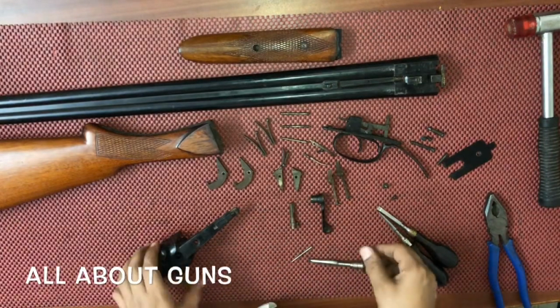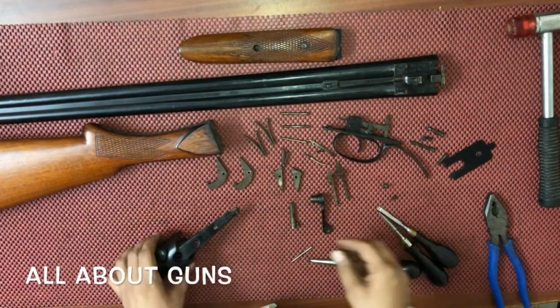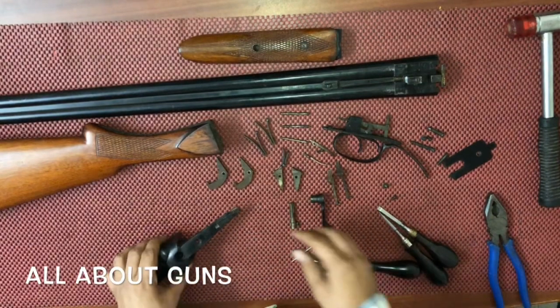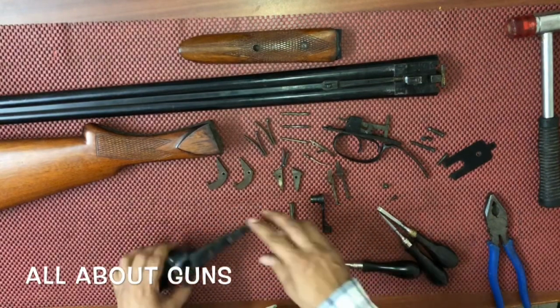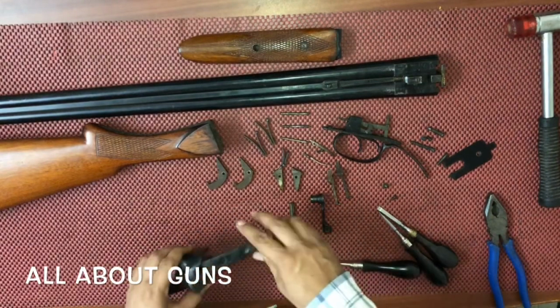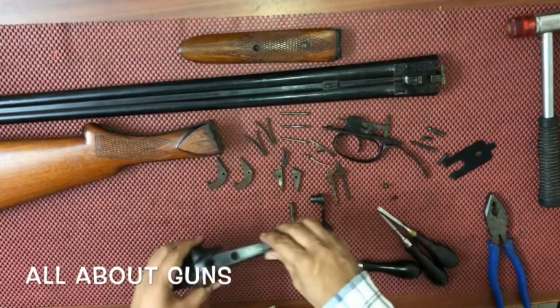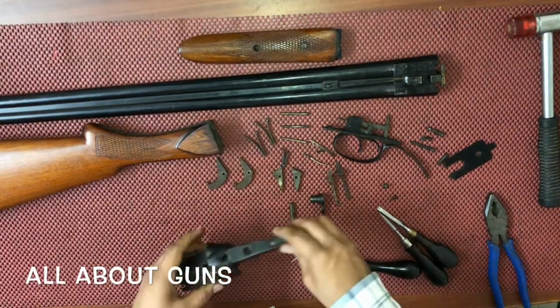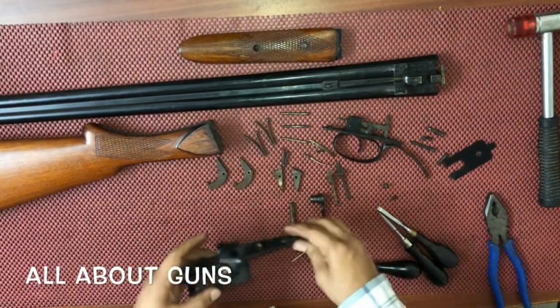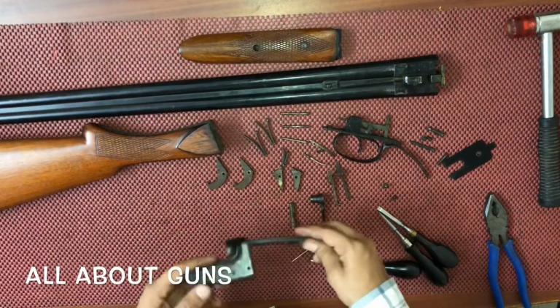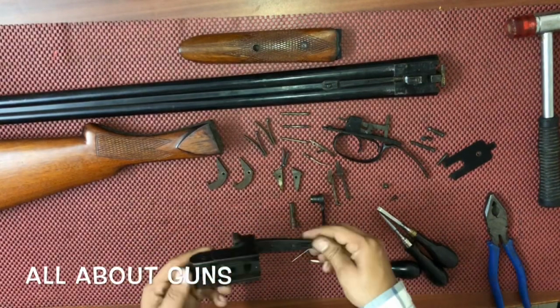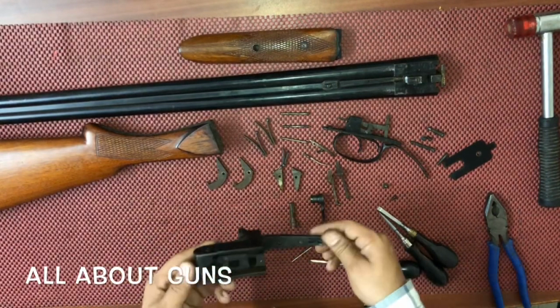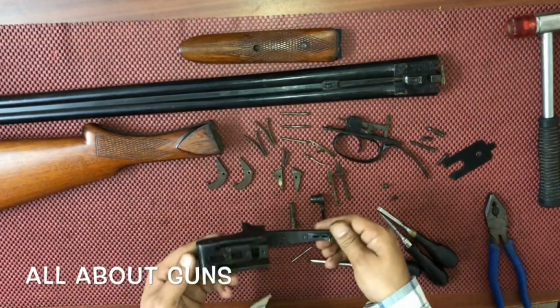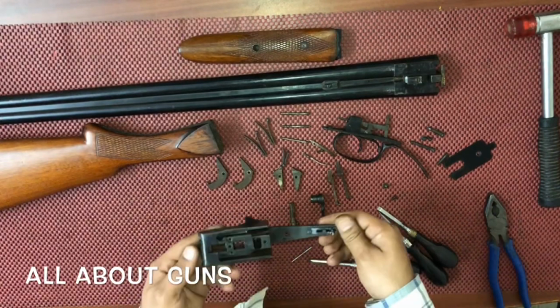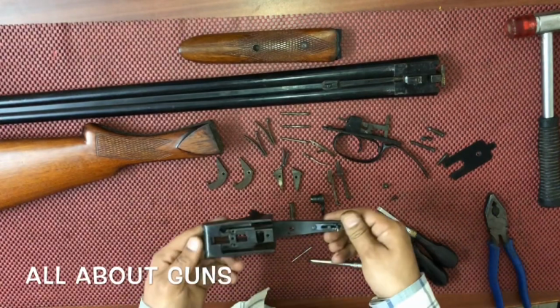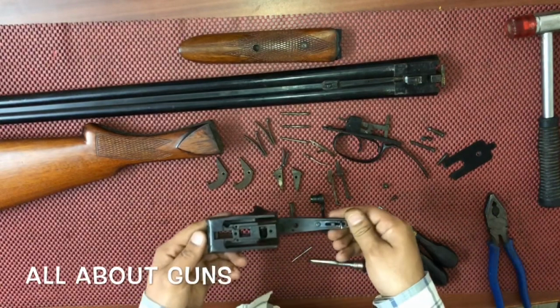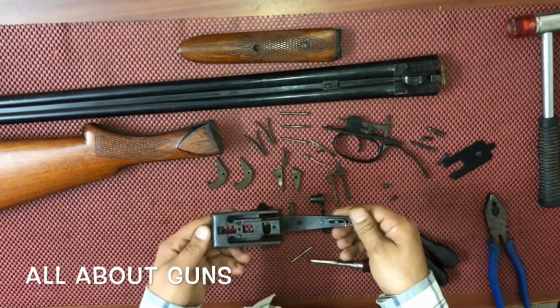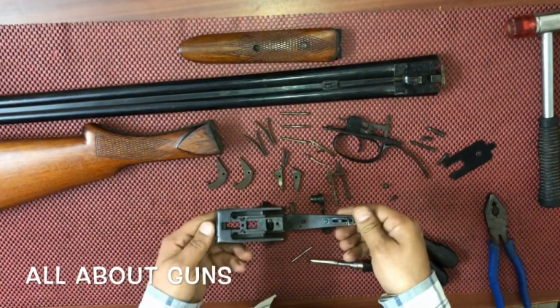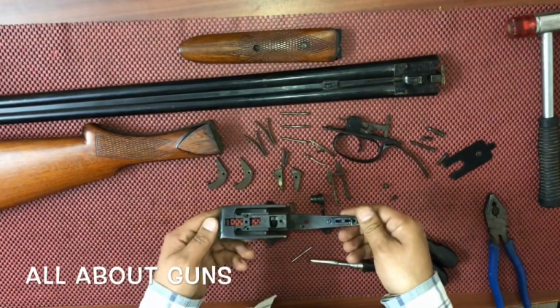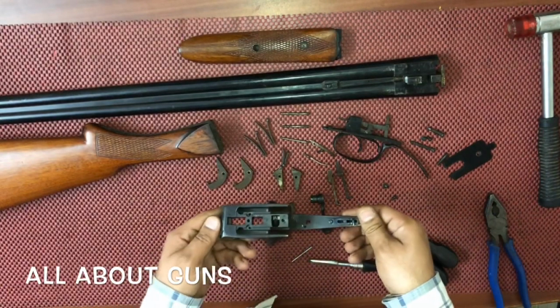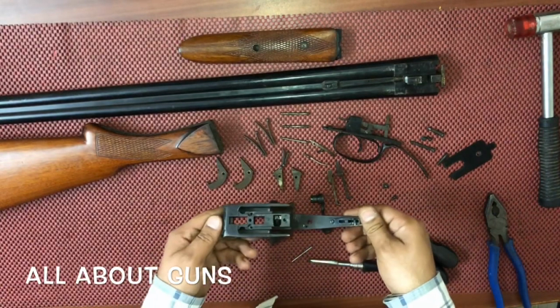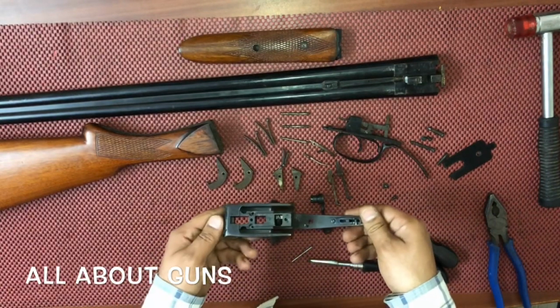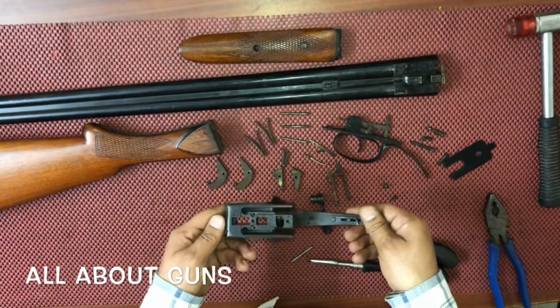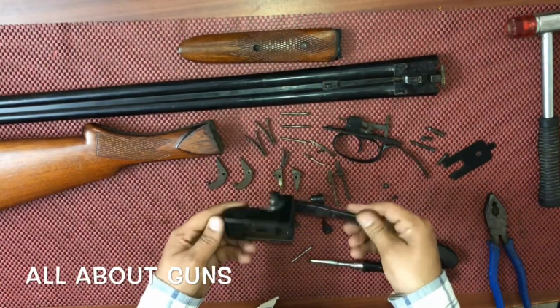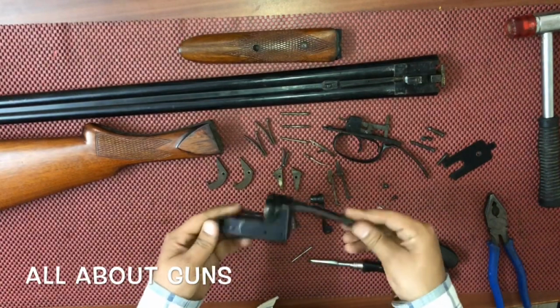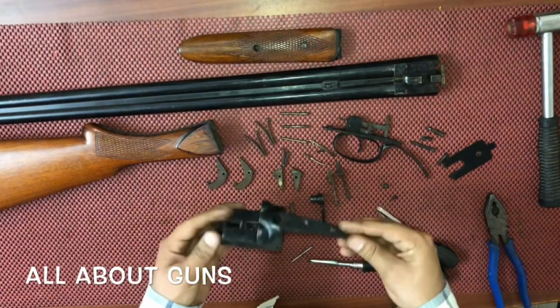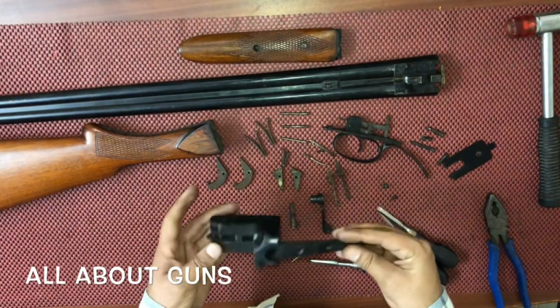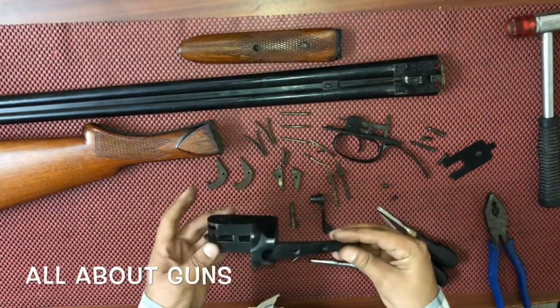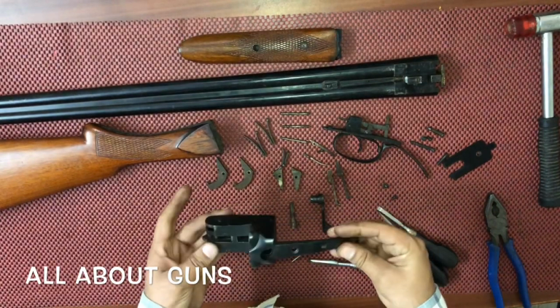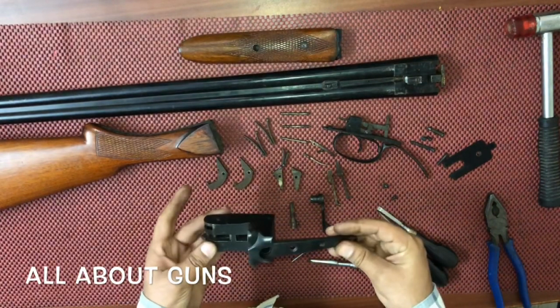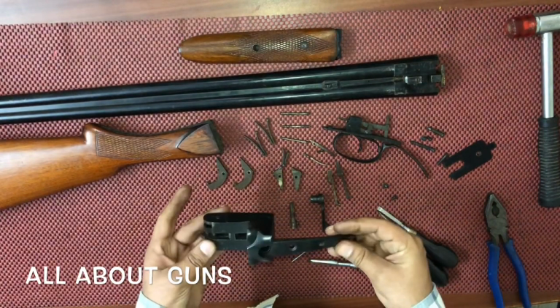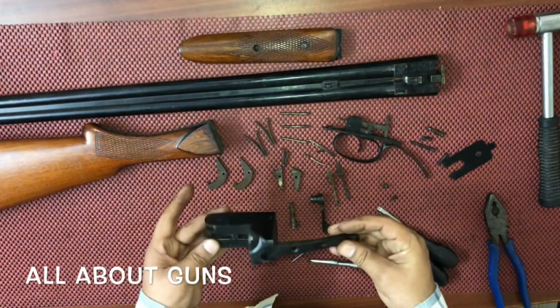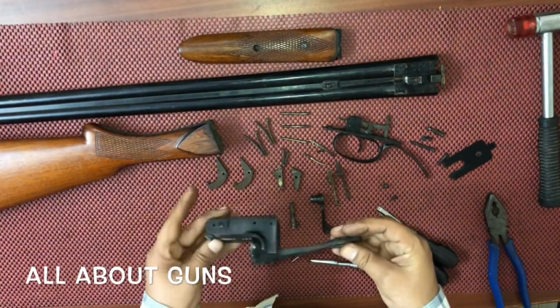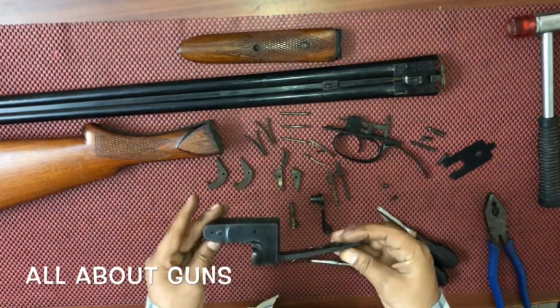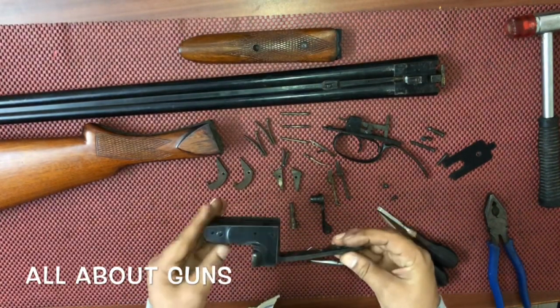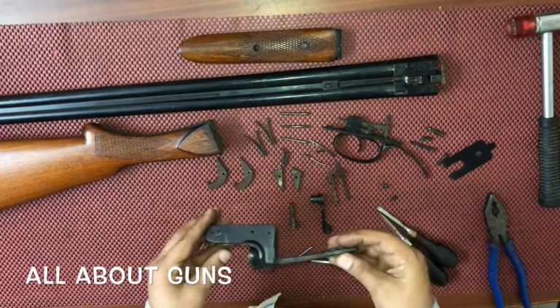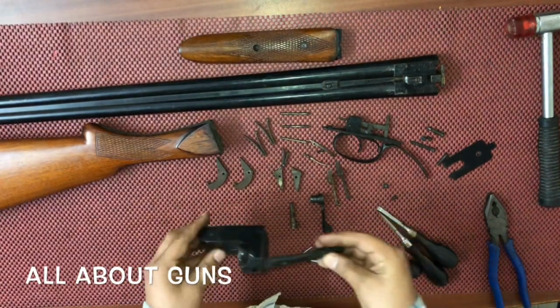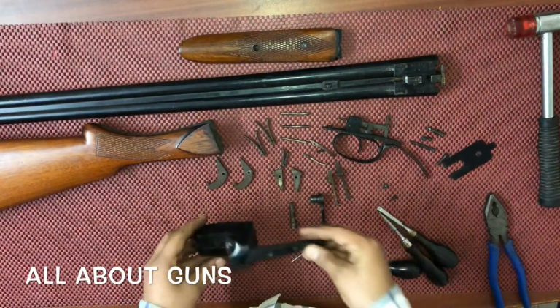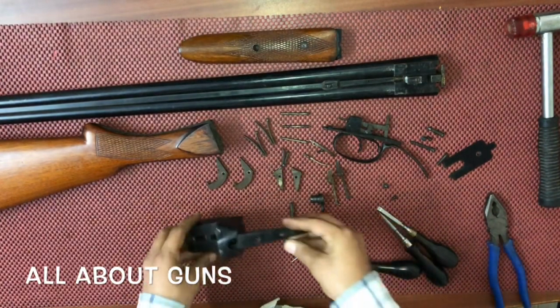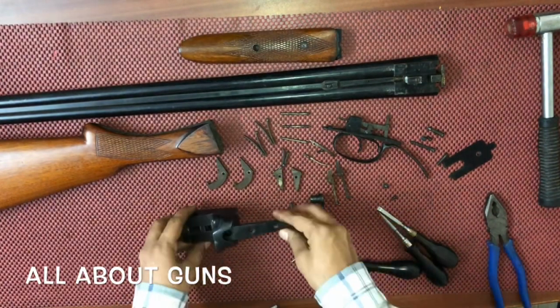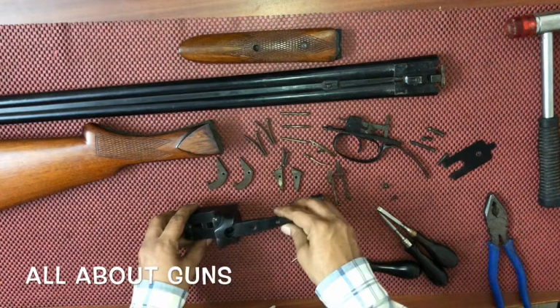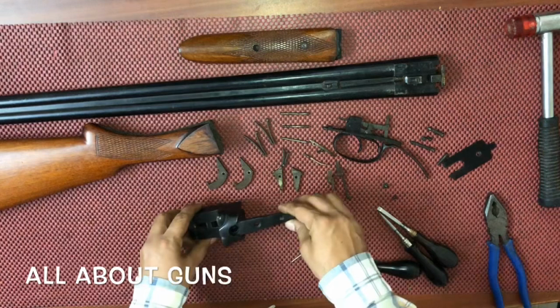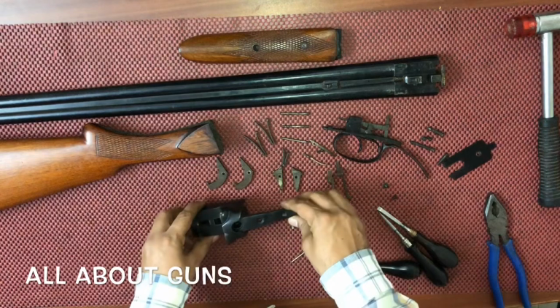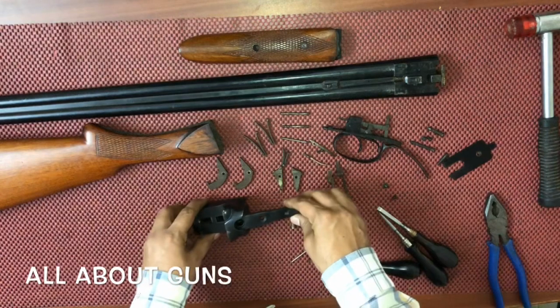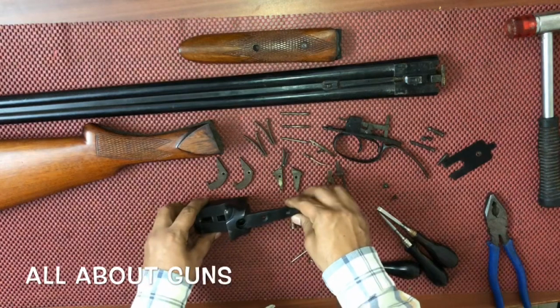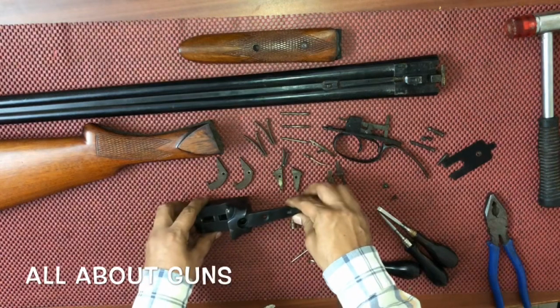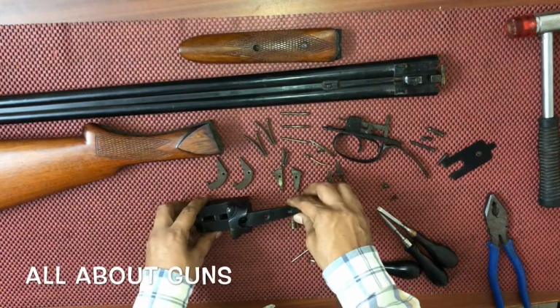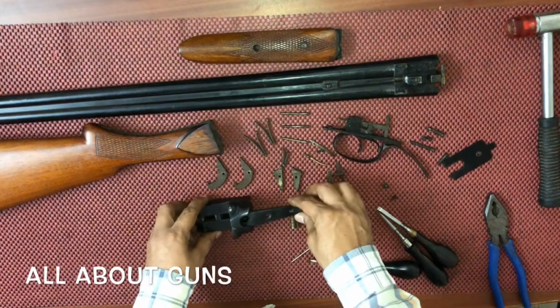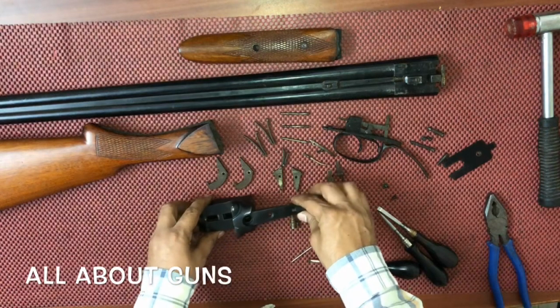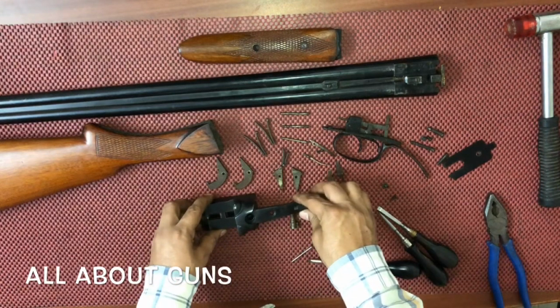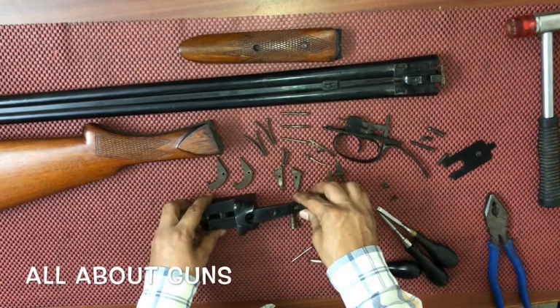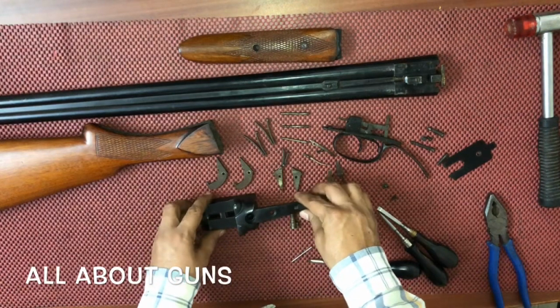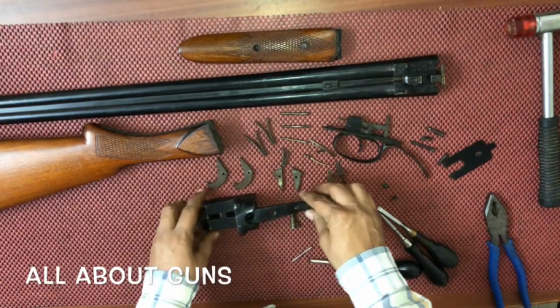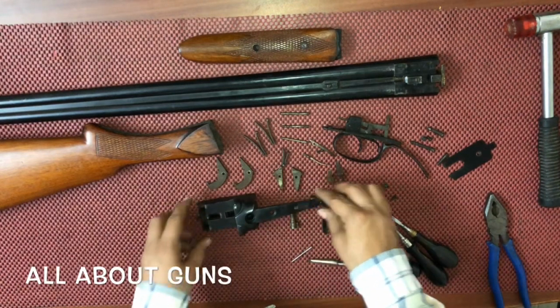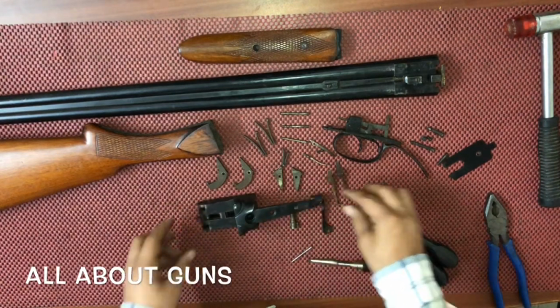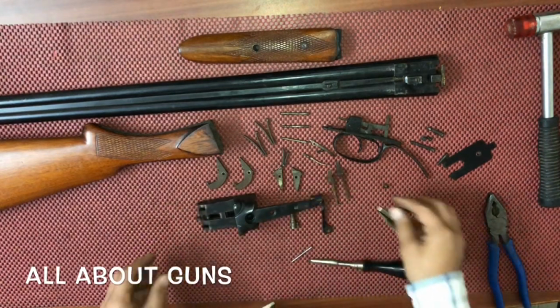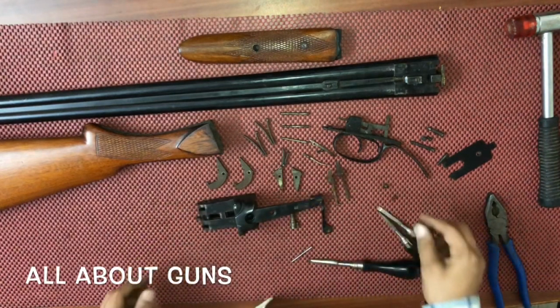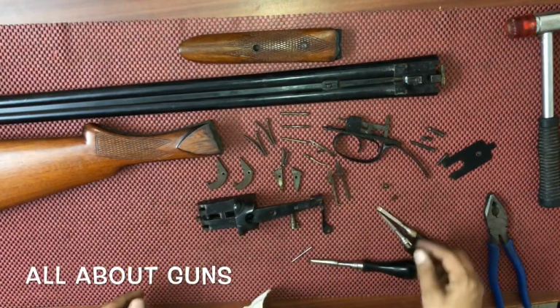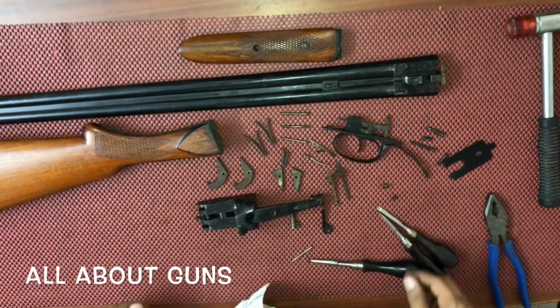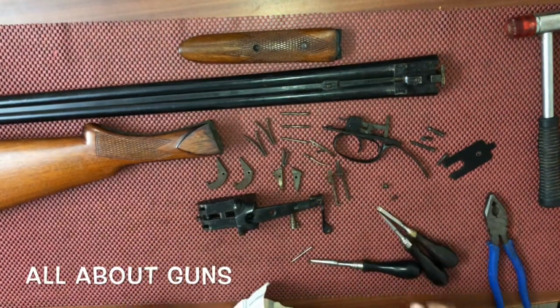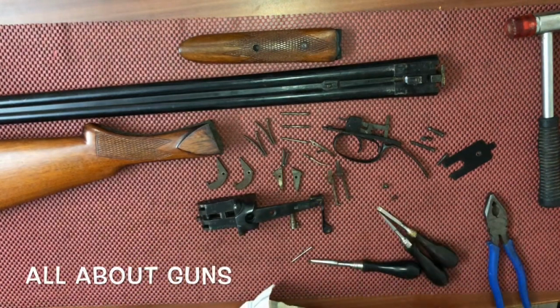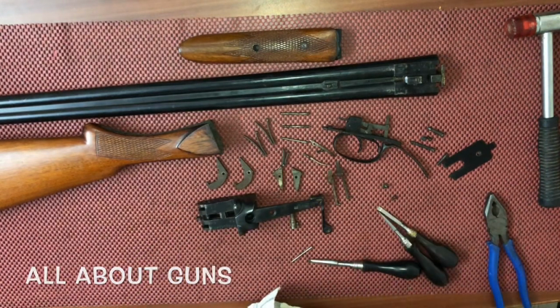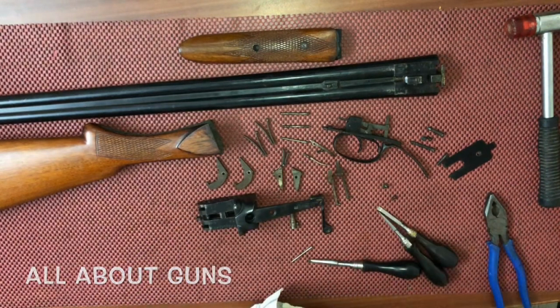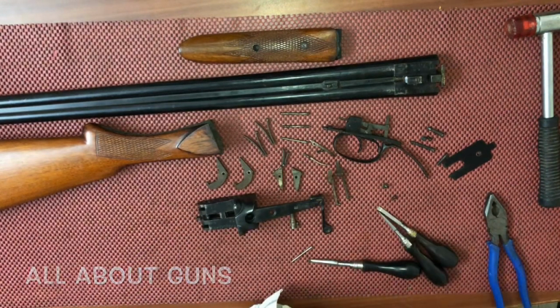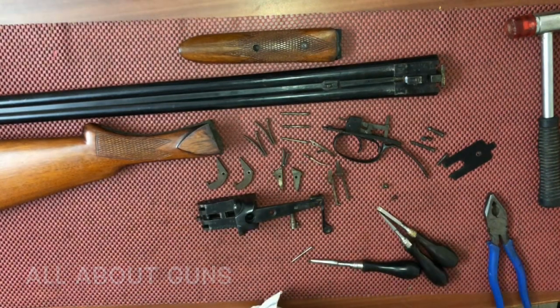So we have fully disassembled the IOF-made 12-gauge double barrel breech-loading gun.